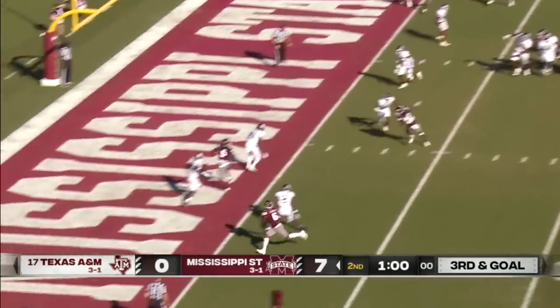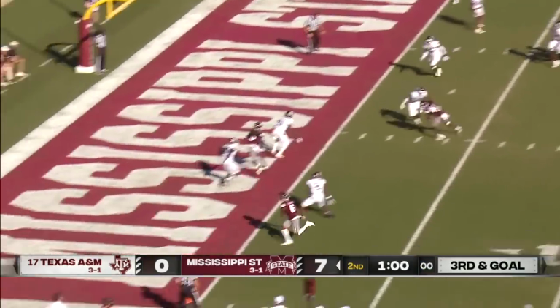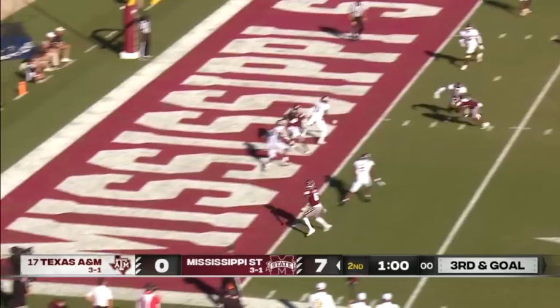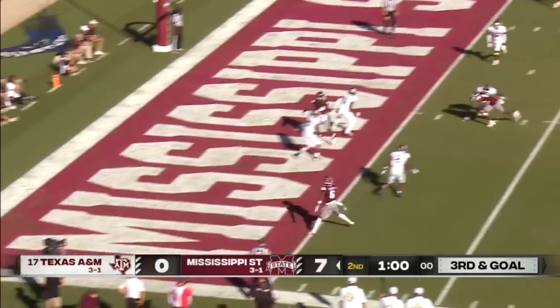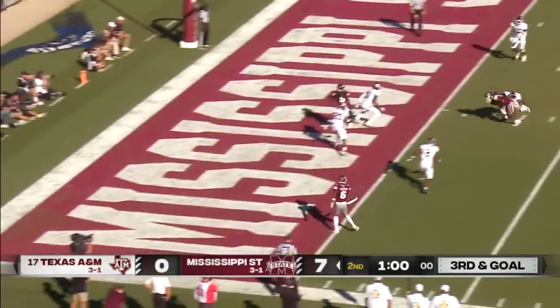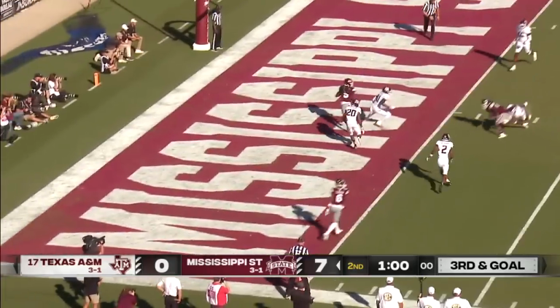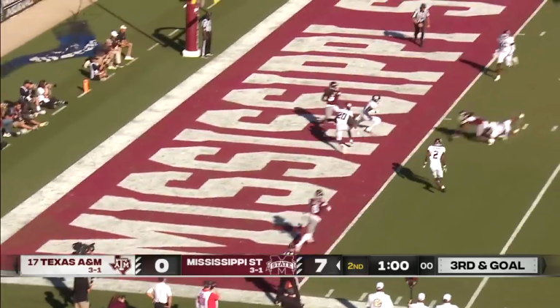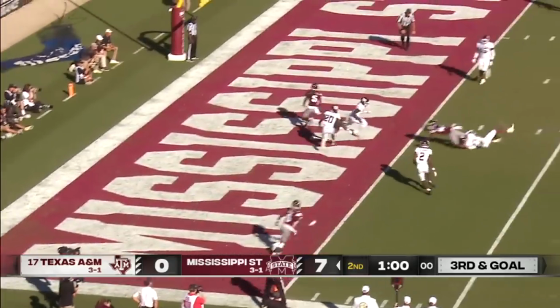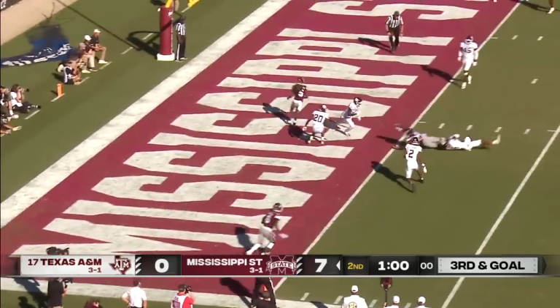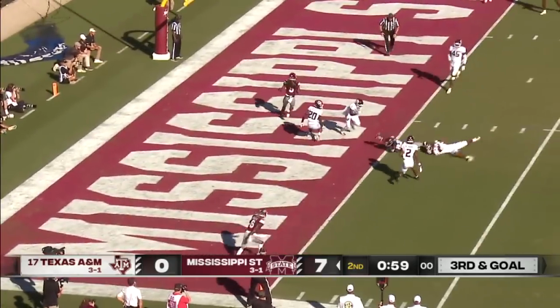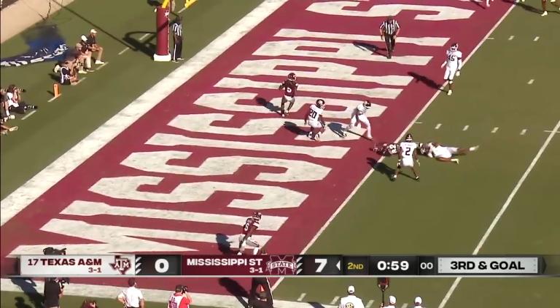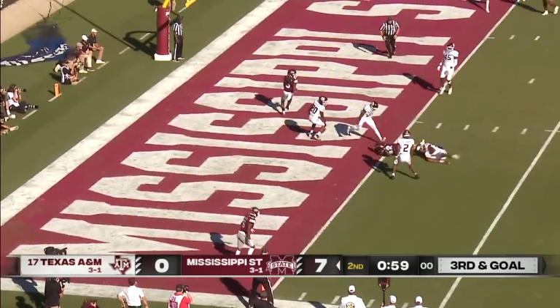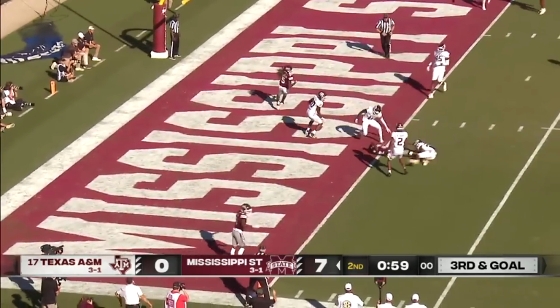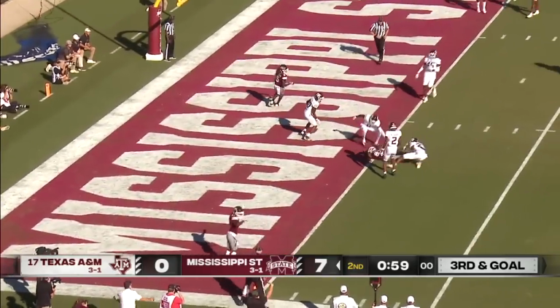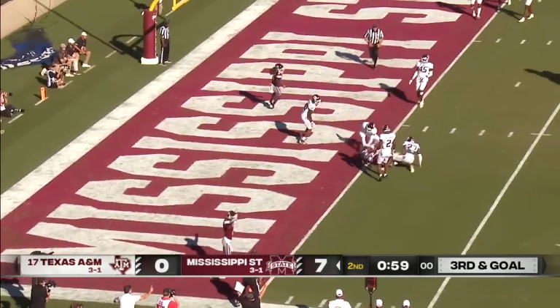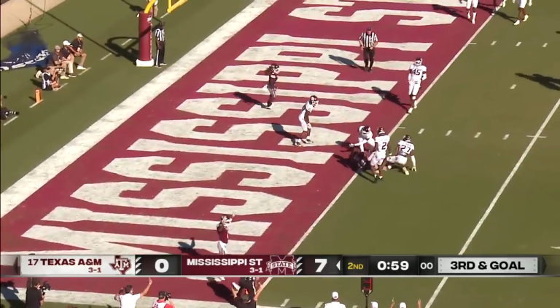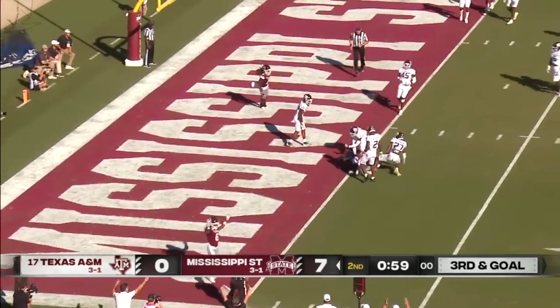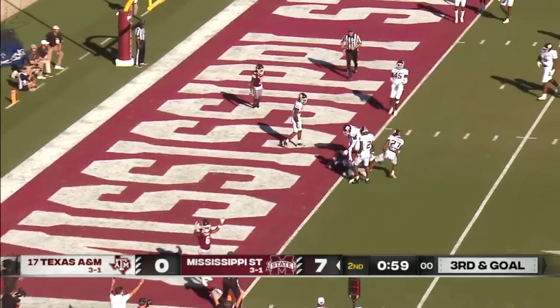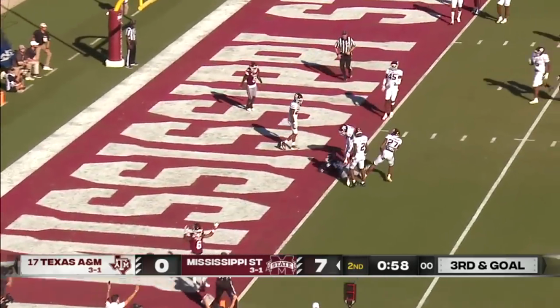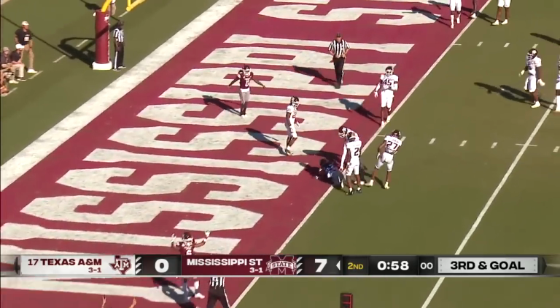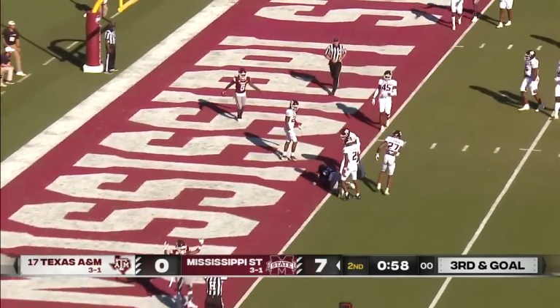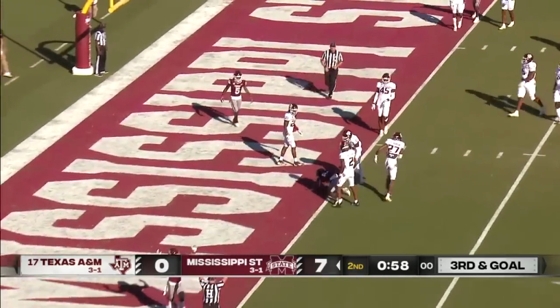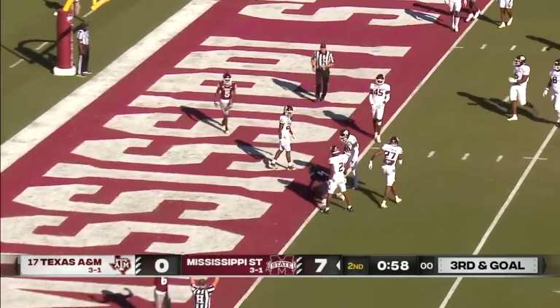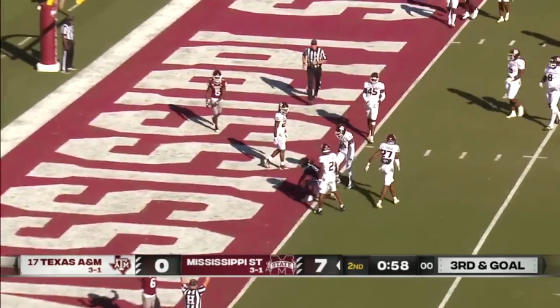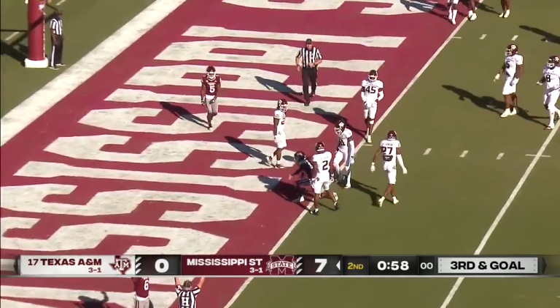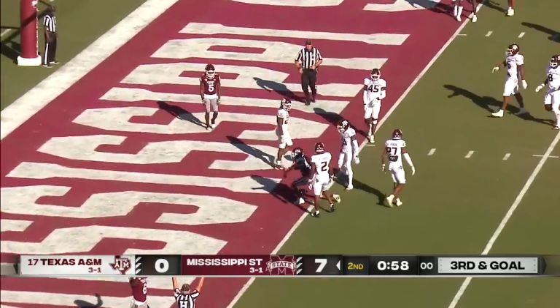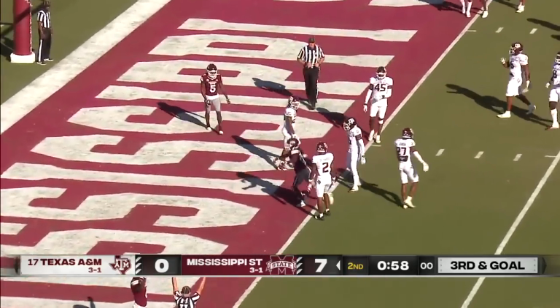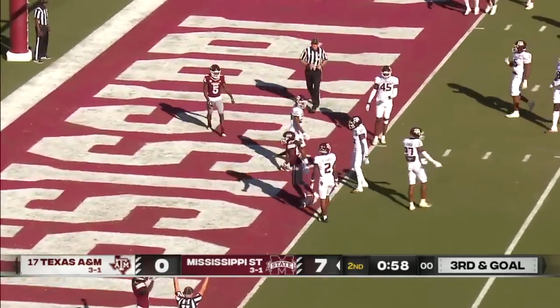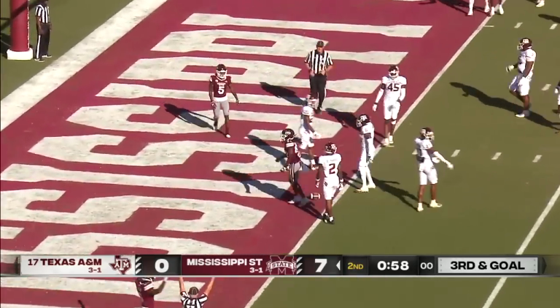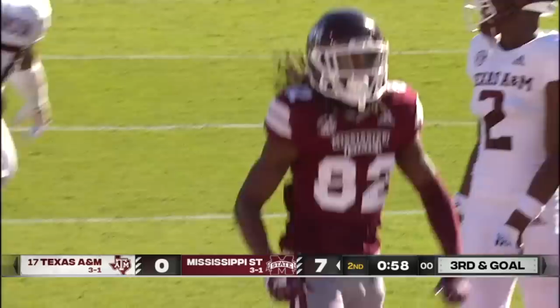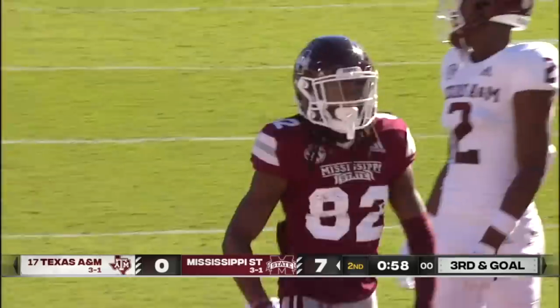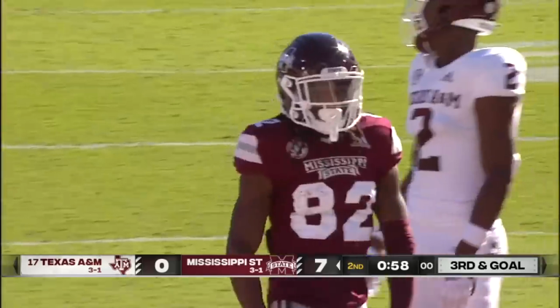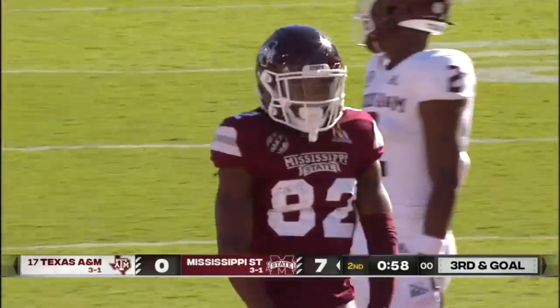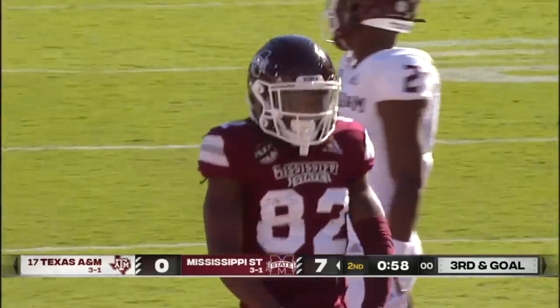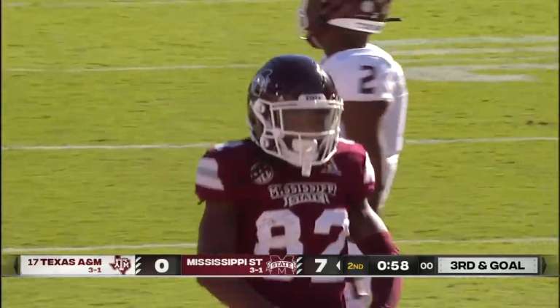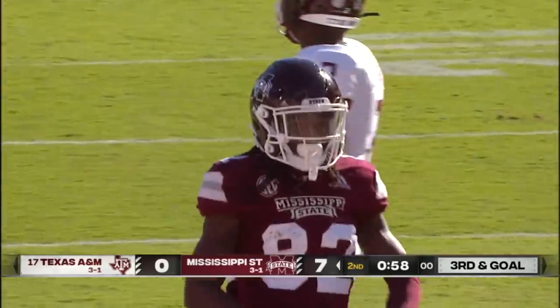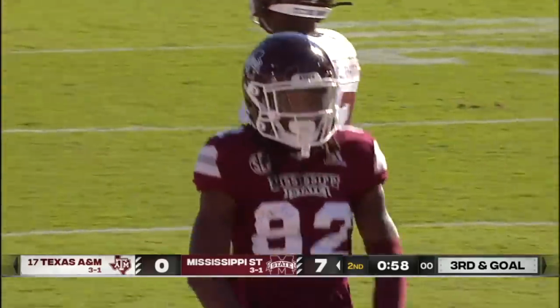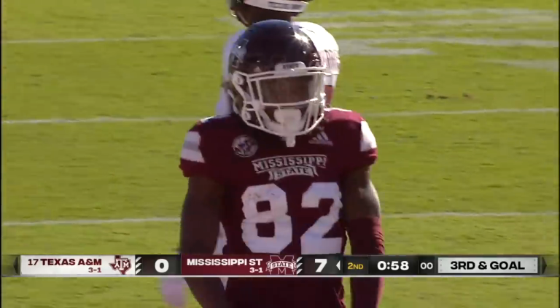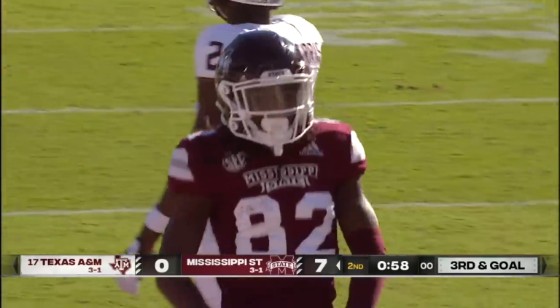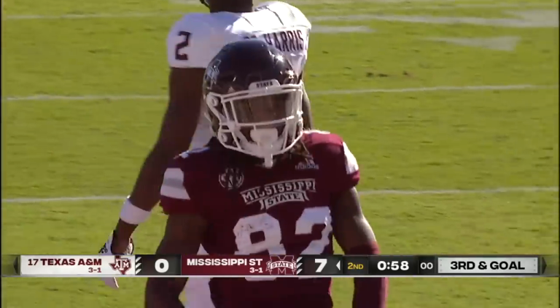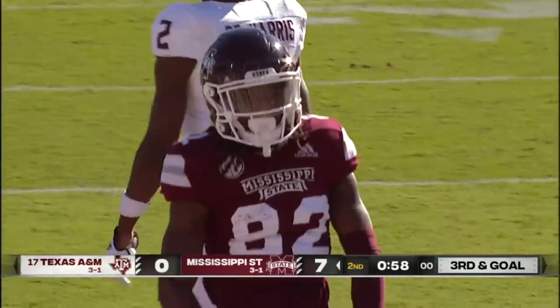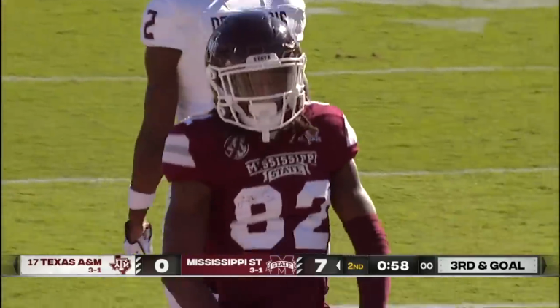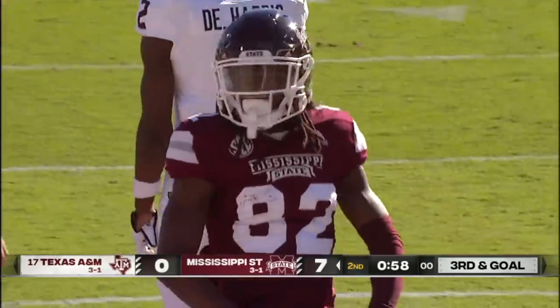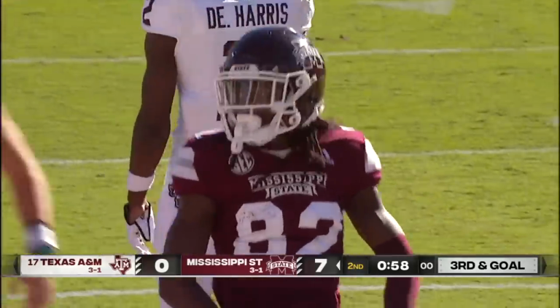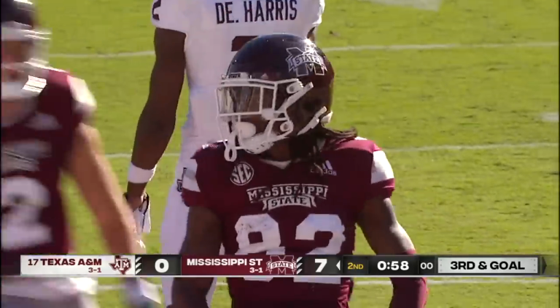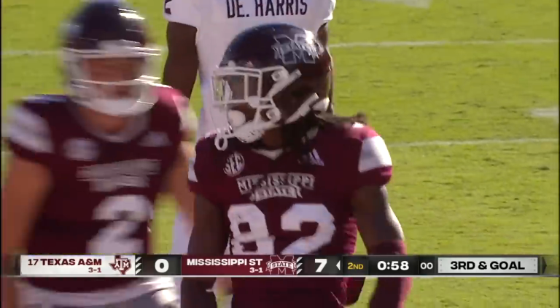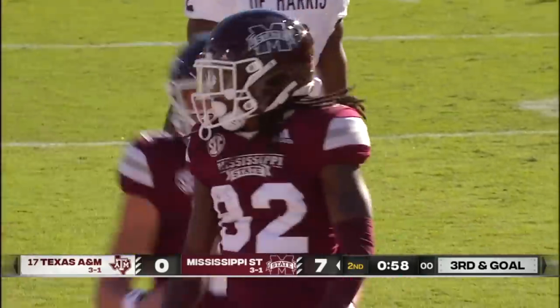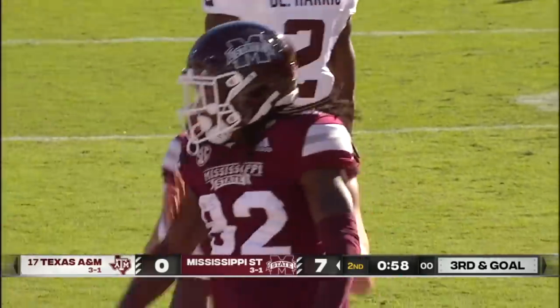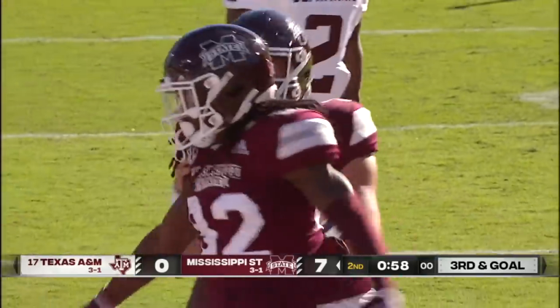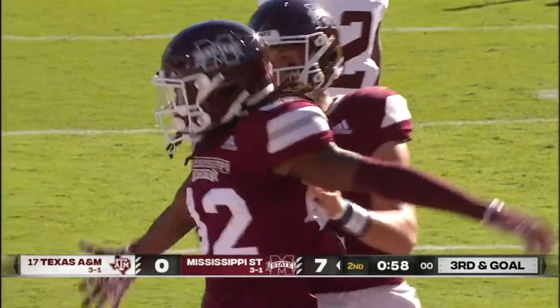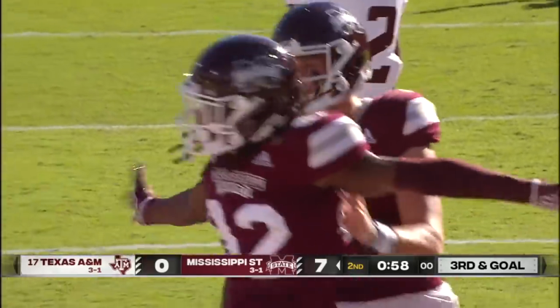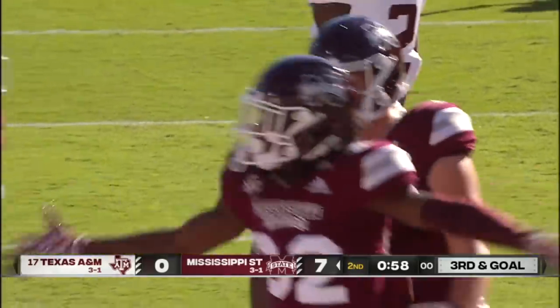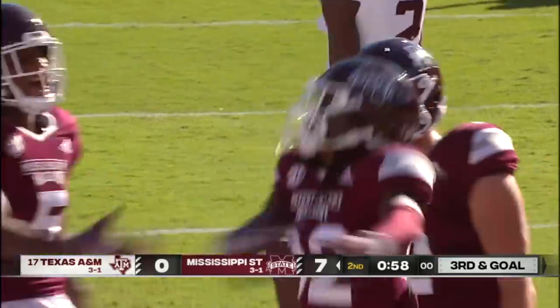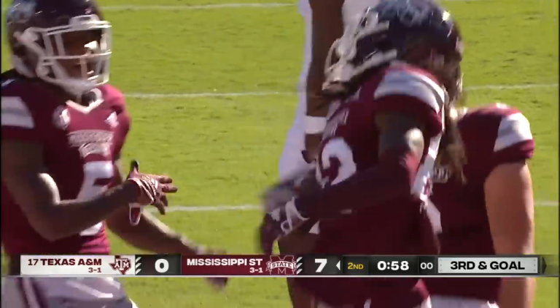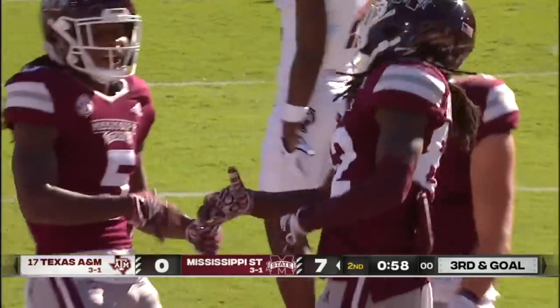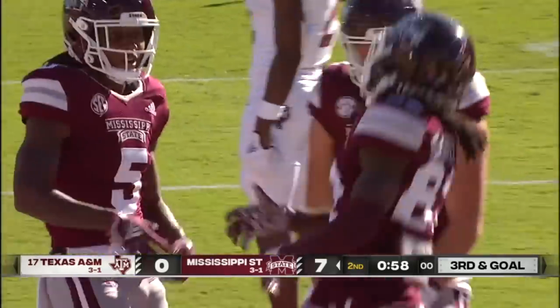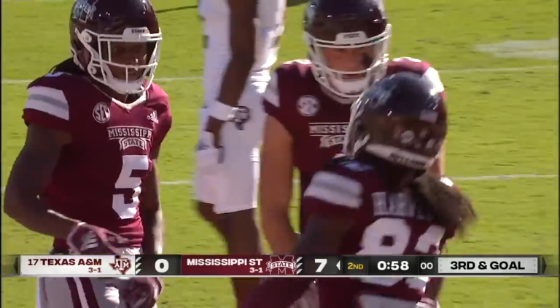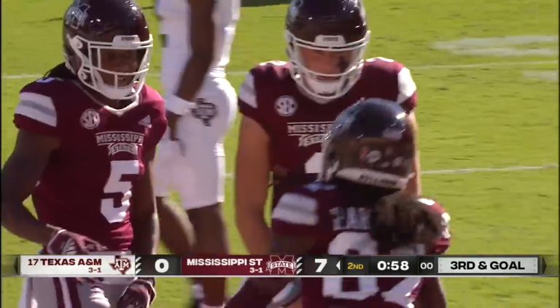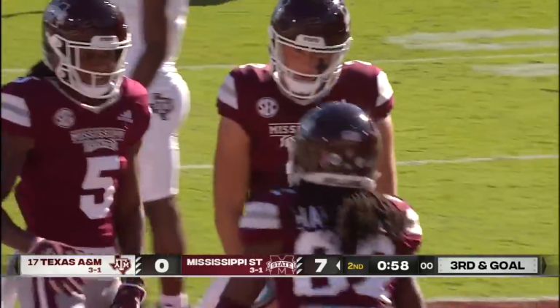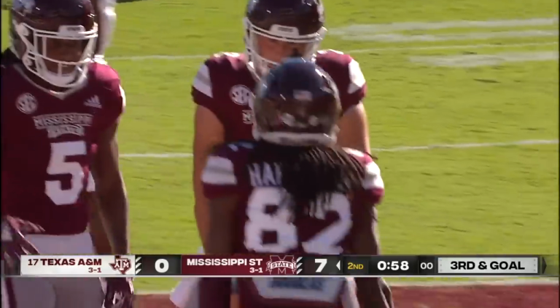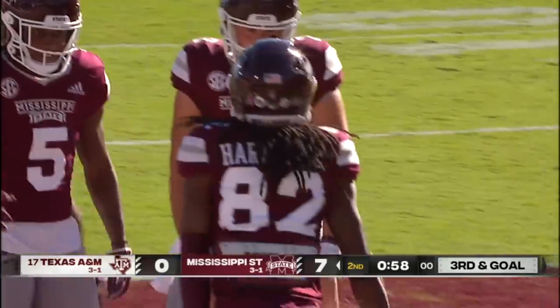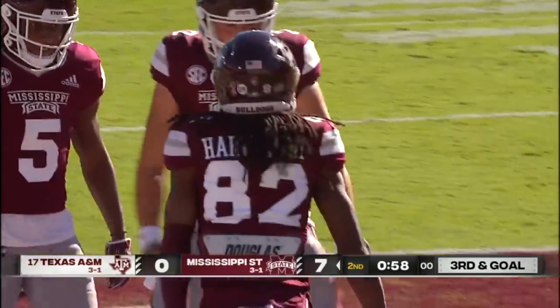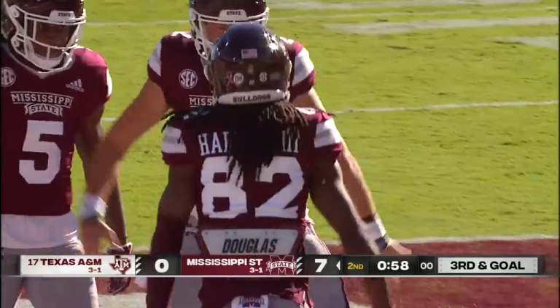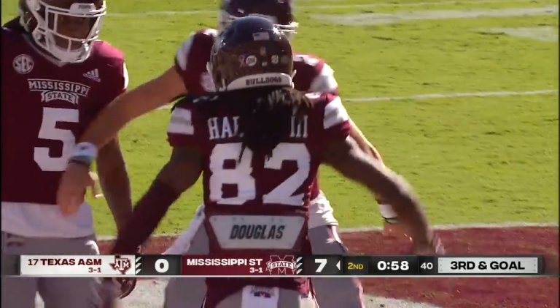Rodgers, the catch made. Touchdown! Rufus Harvey gets that right hand in.